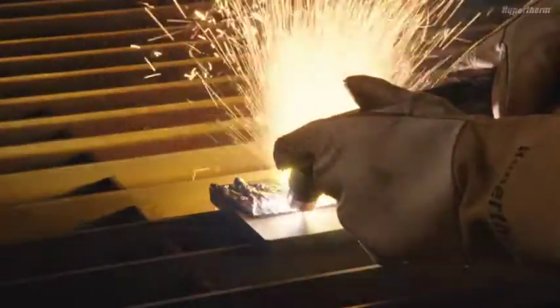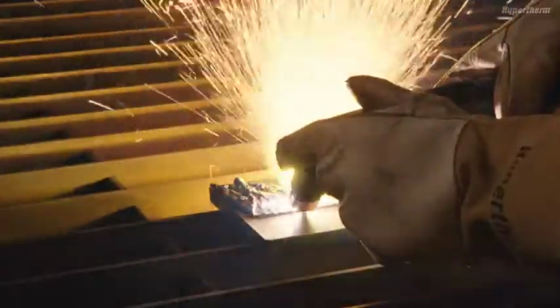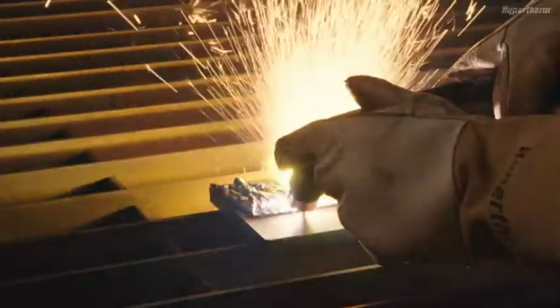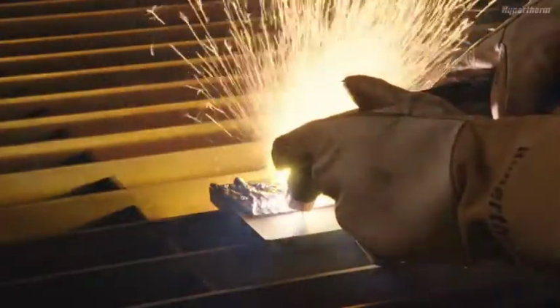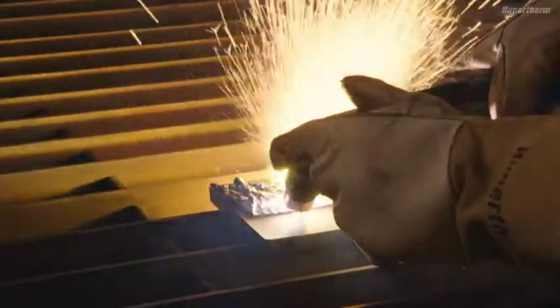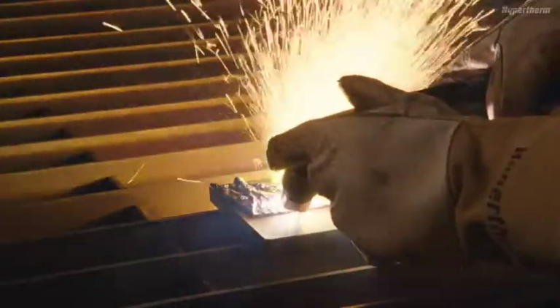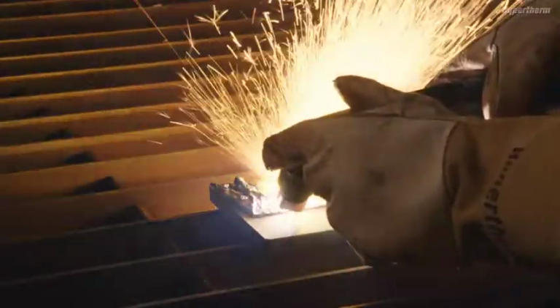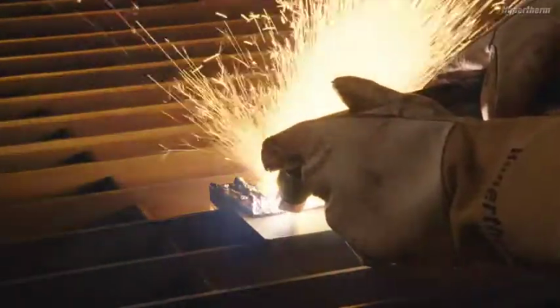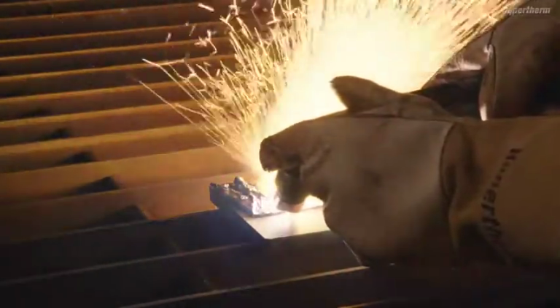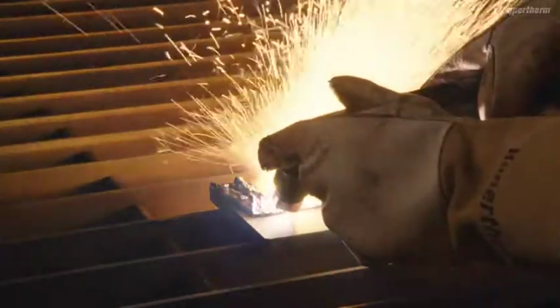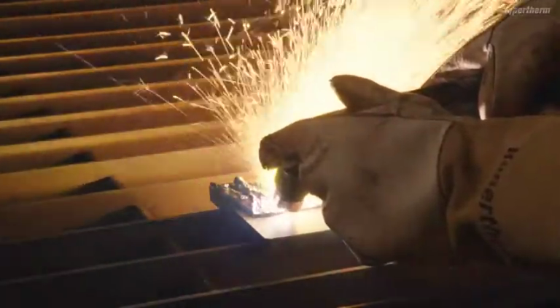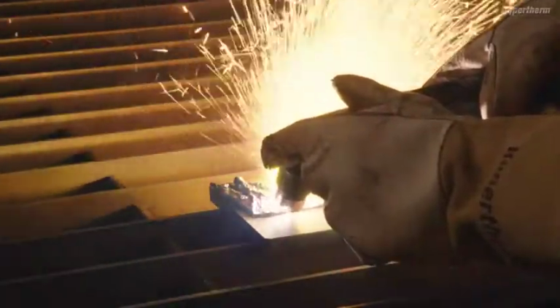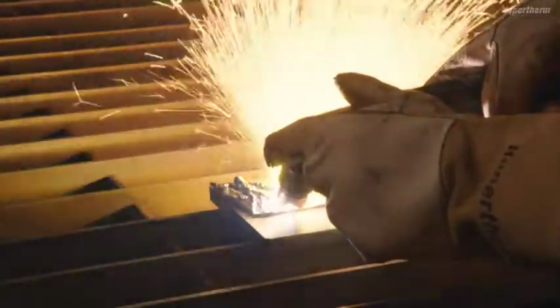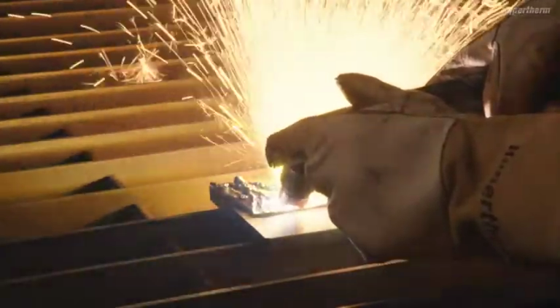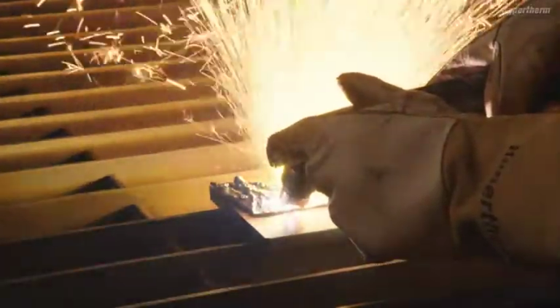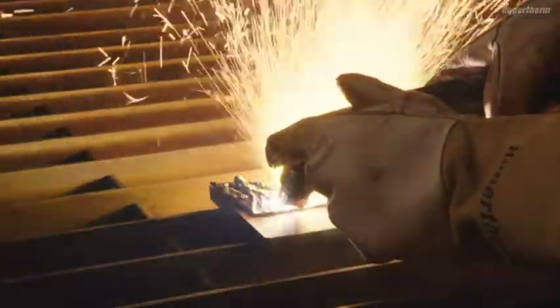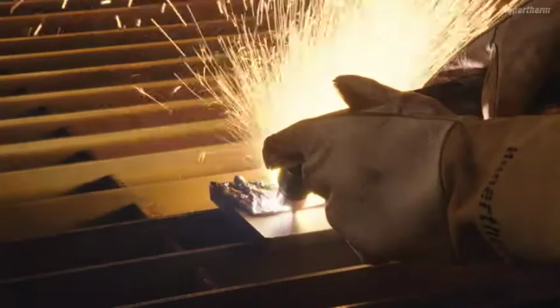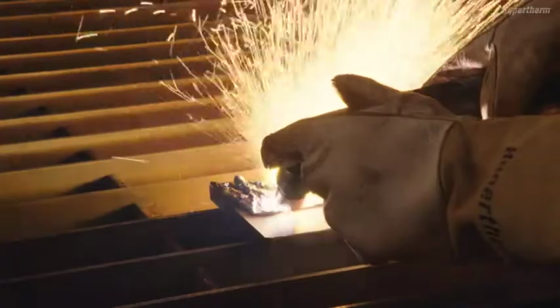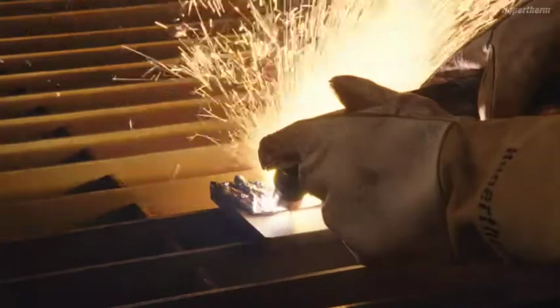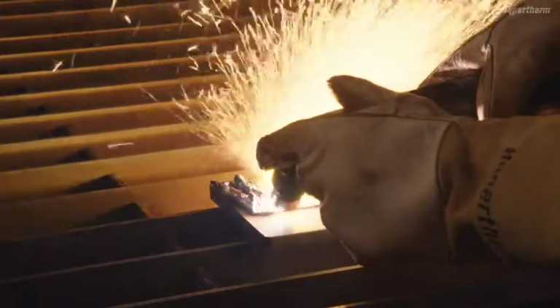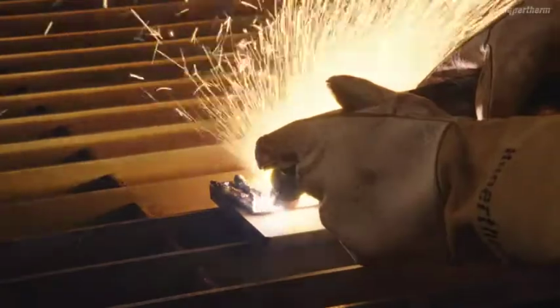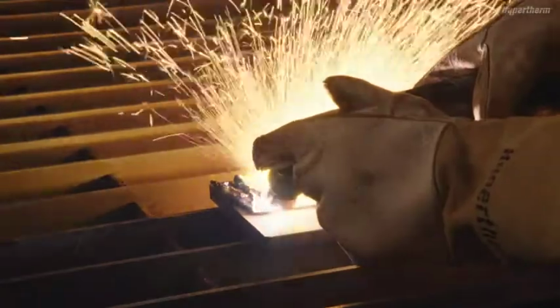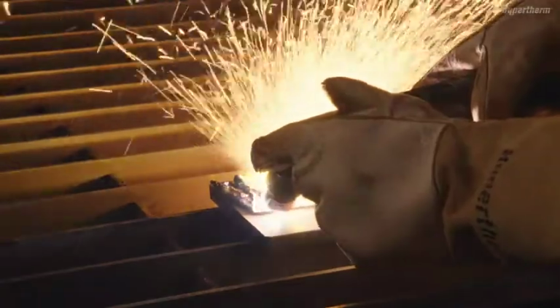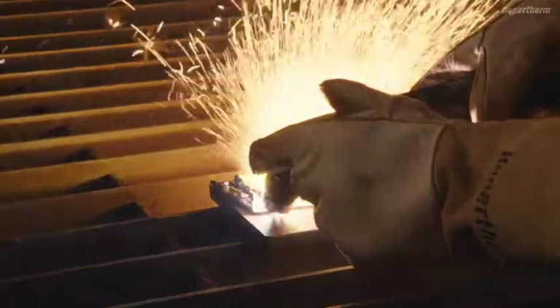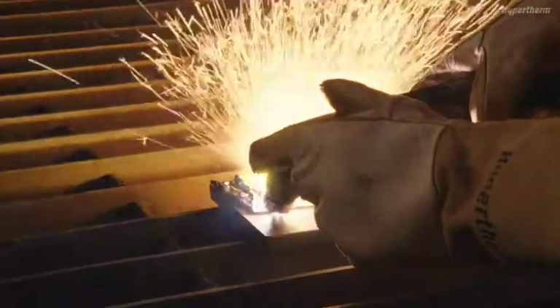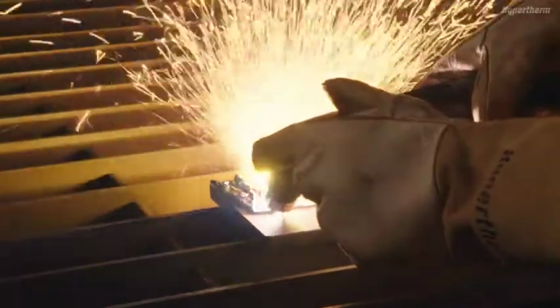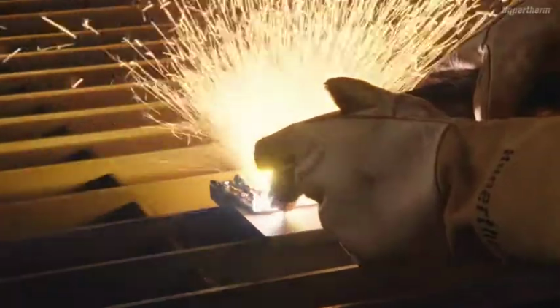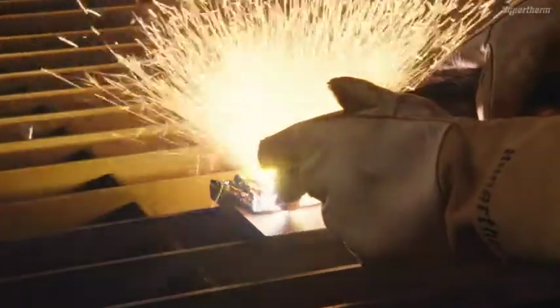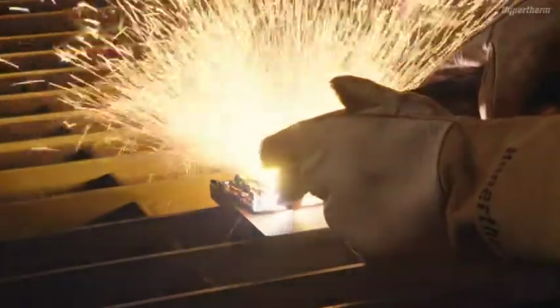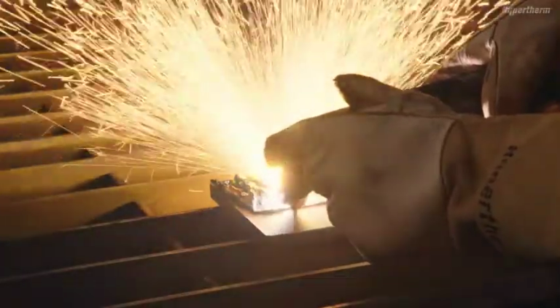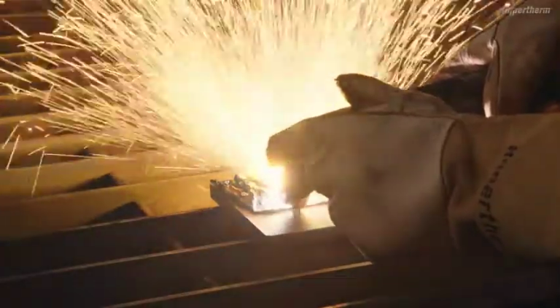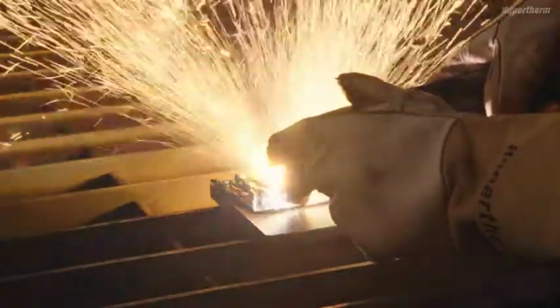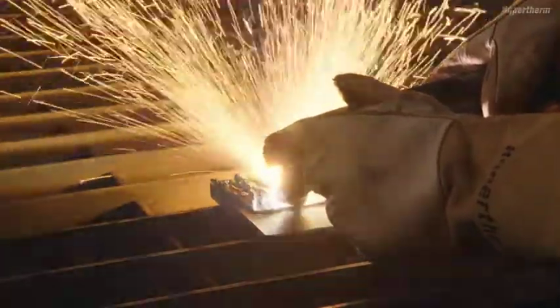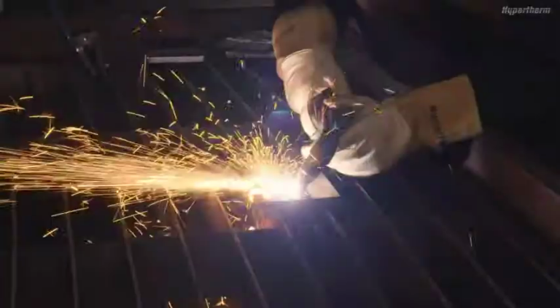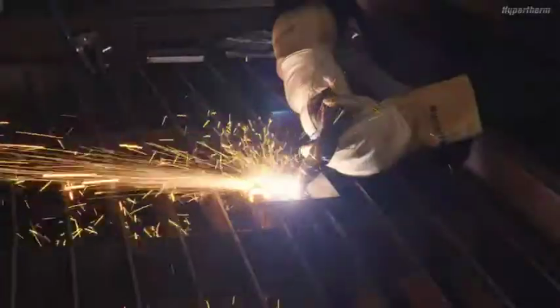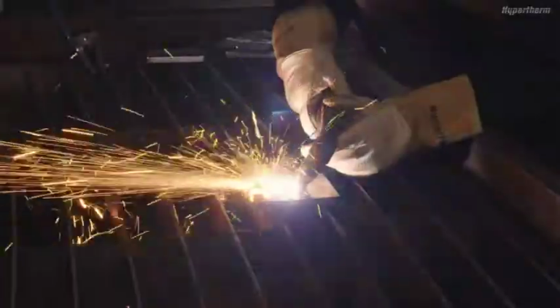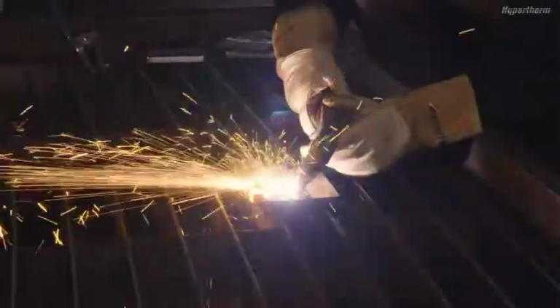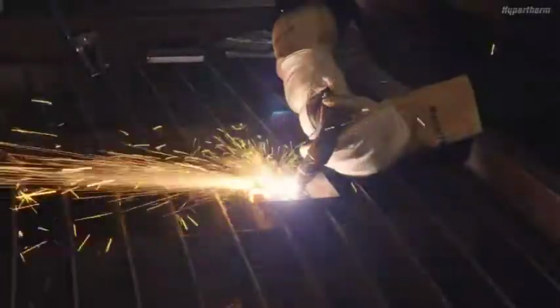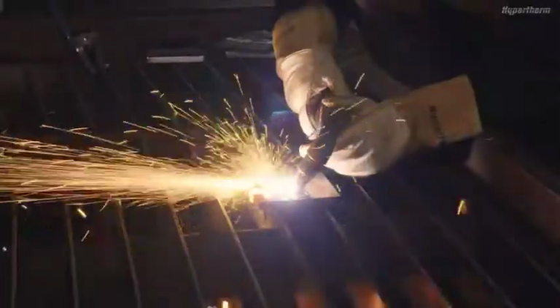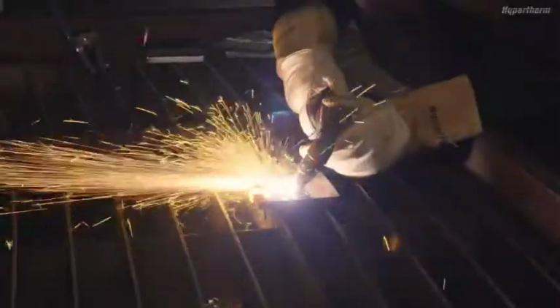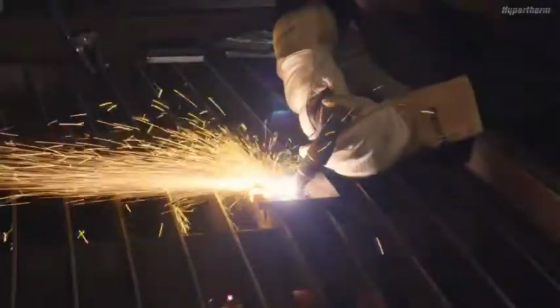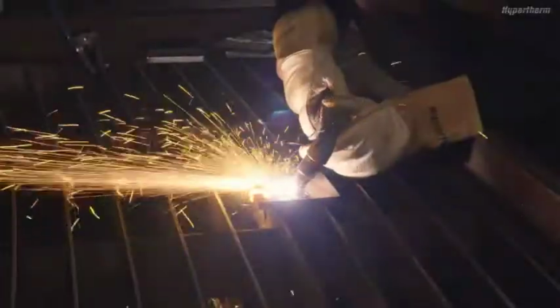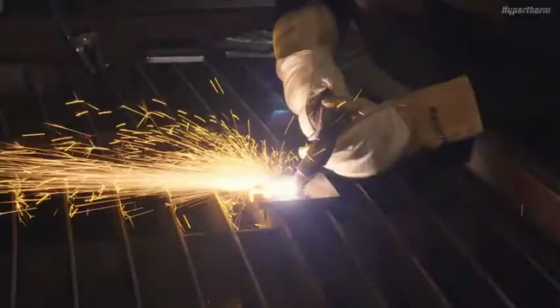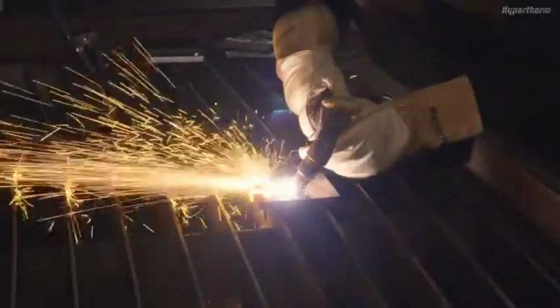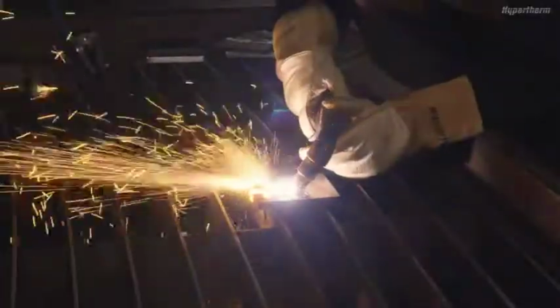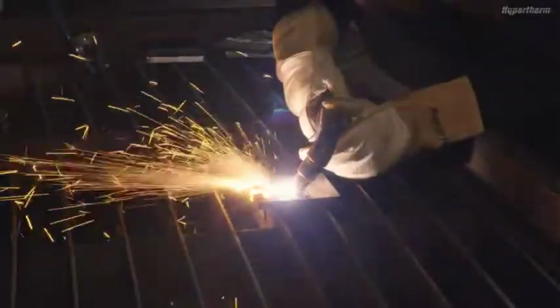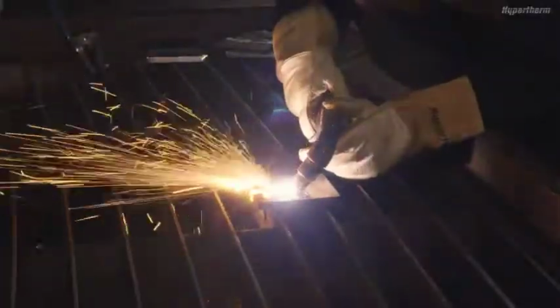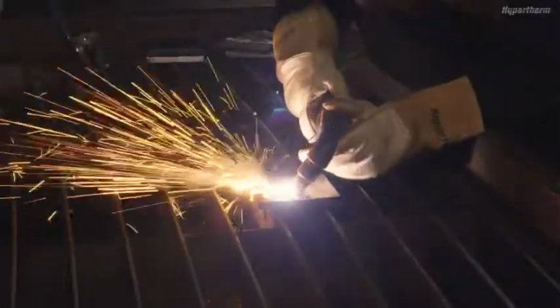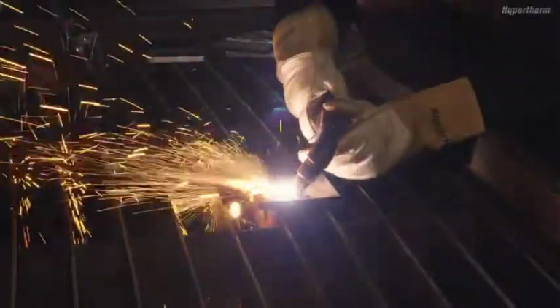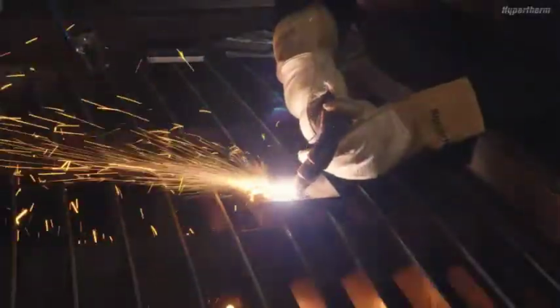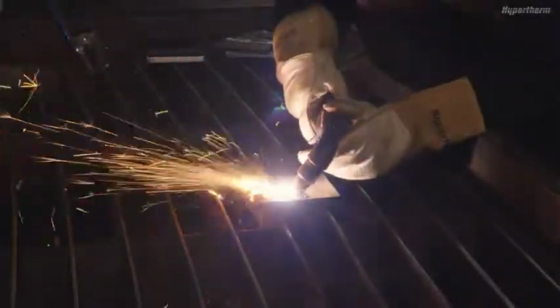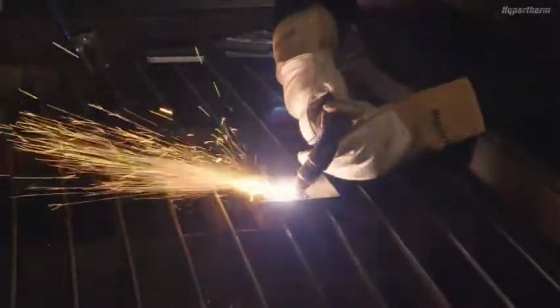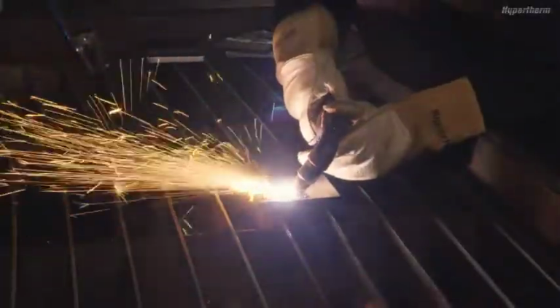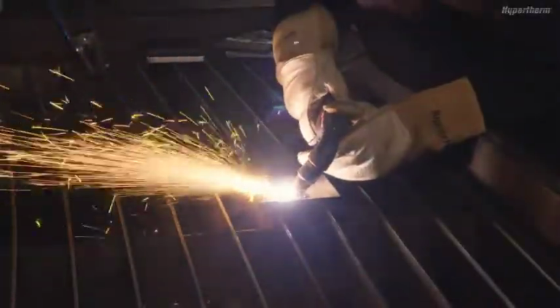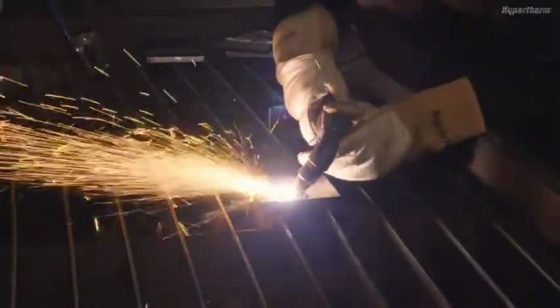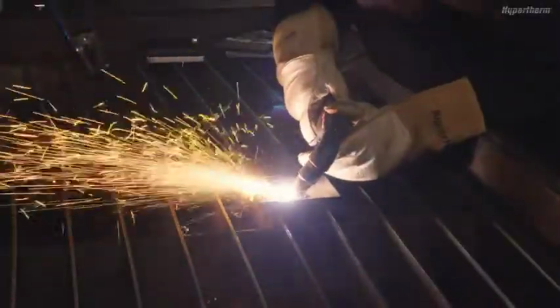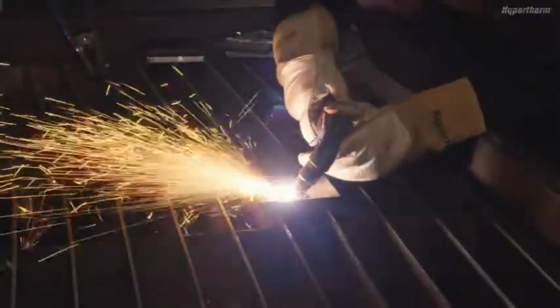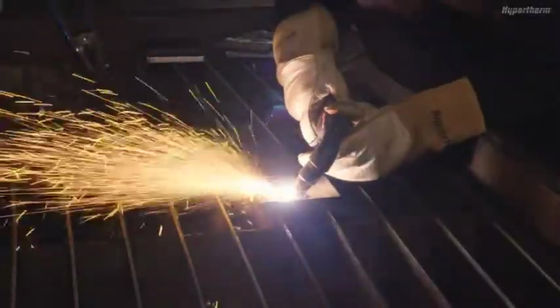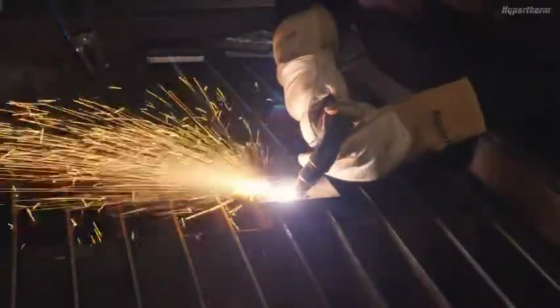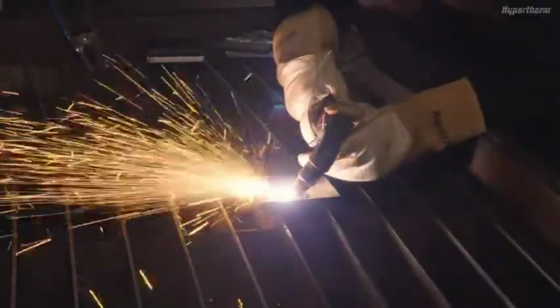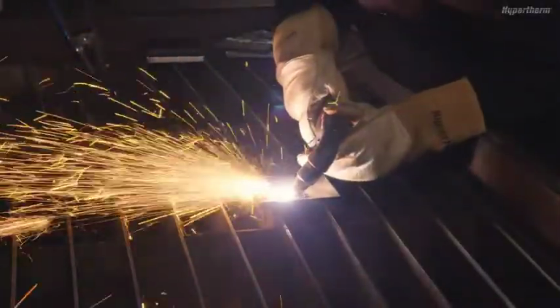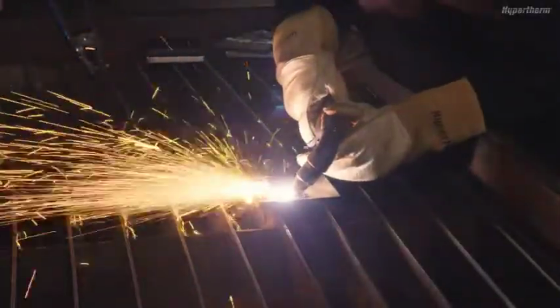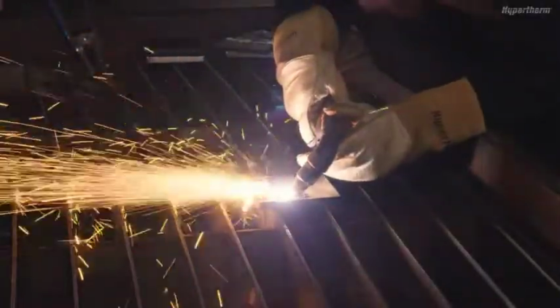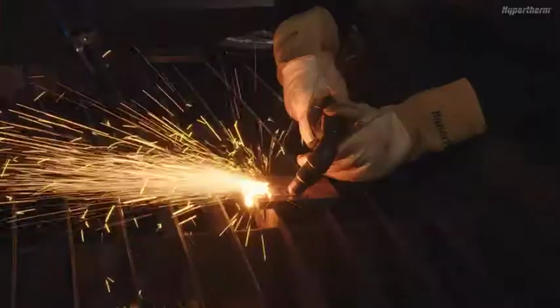For additional information, consult the operating manual or visit the Hypertherm Cutting Institute.